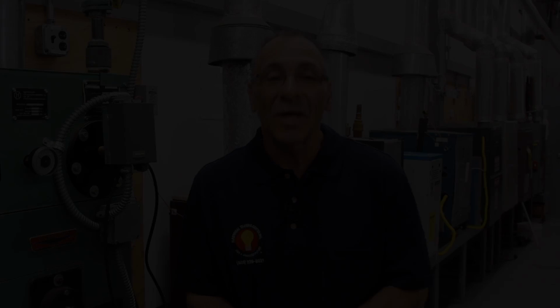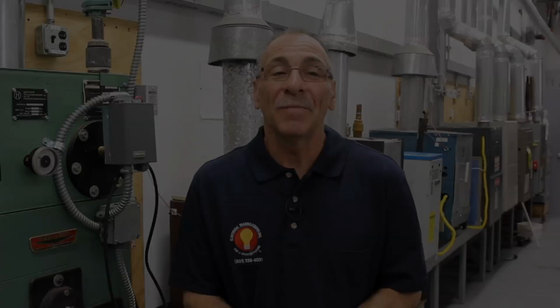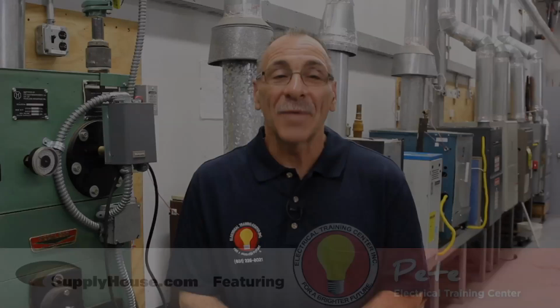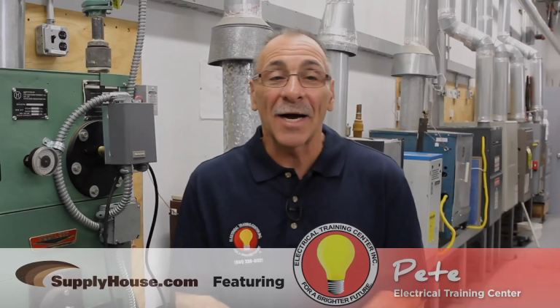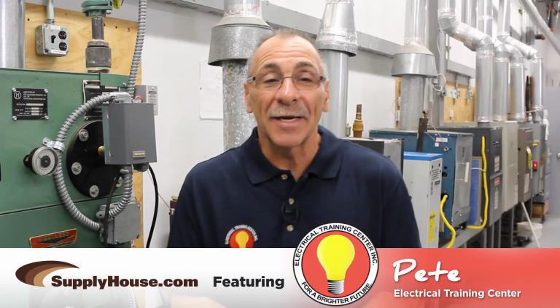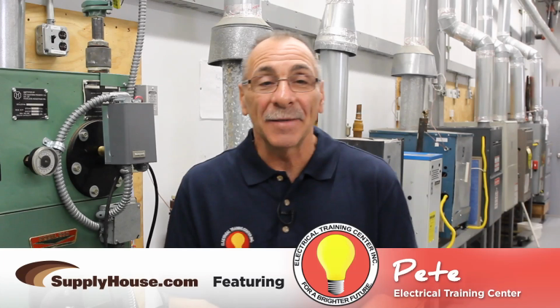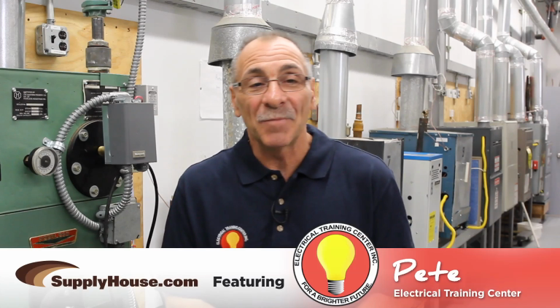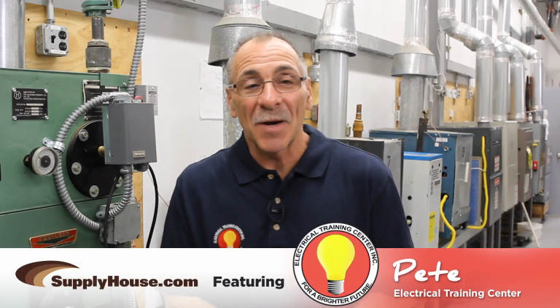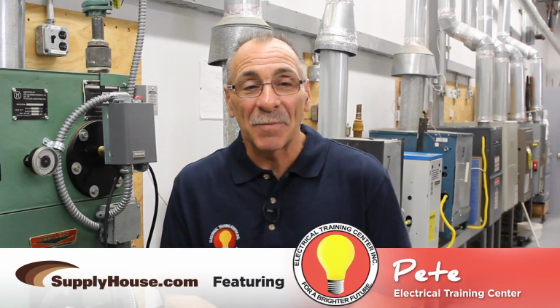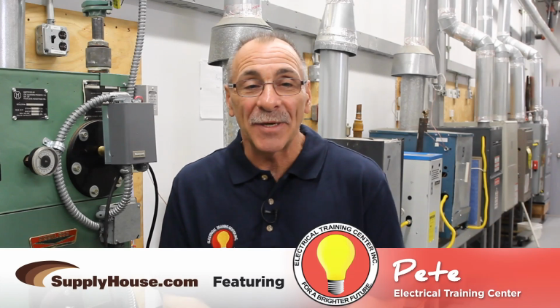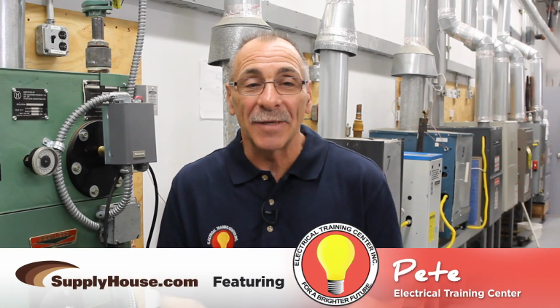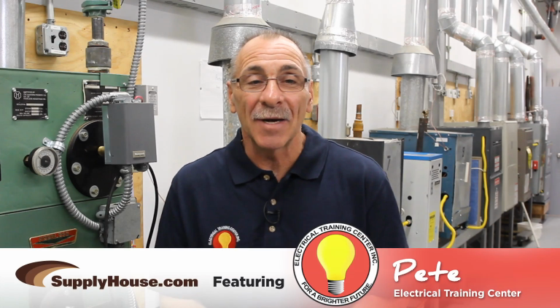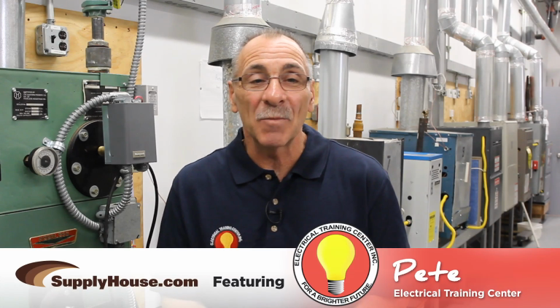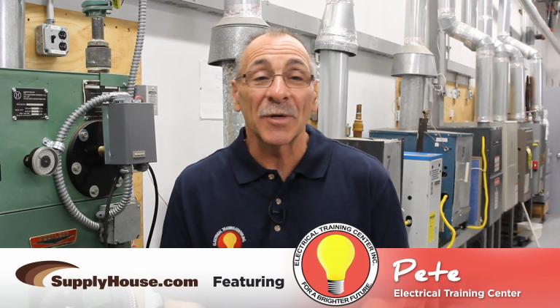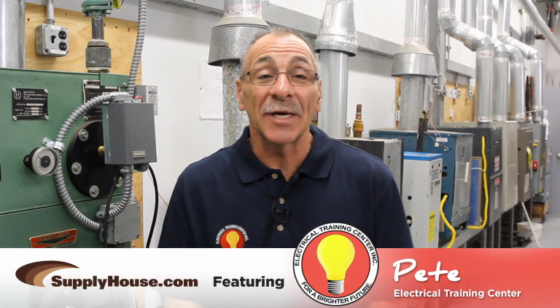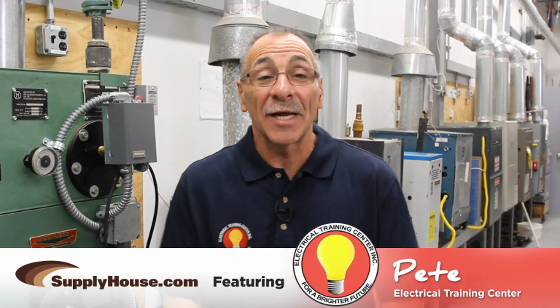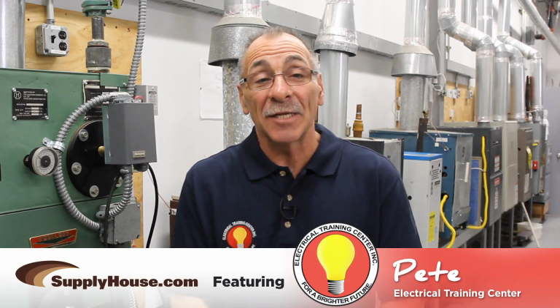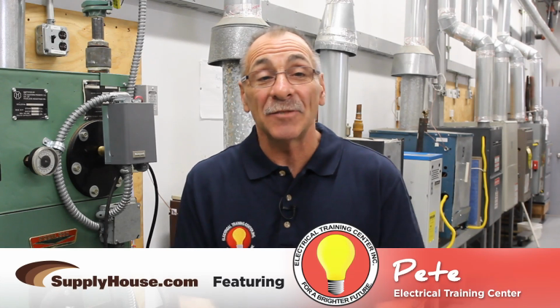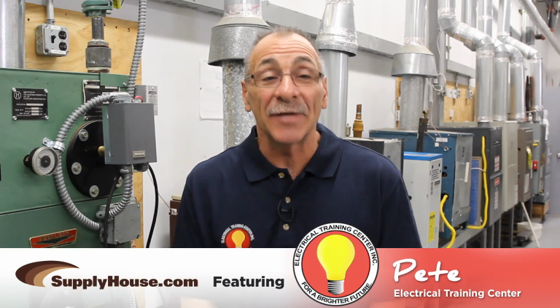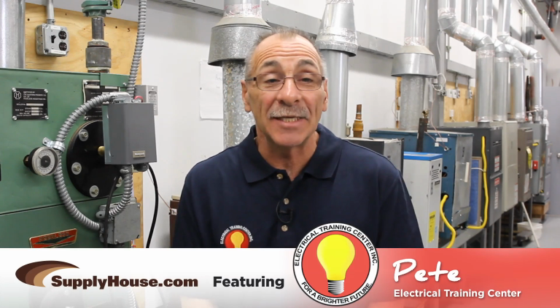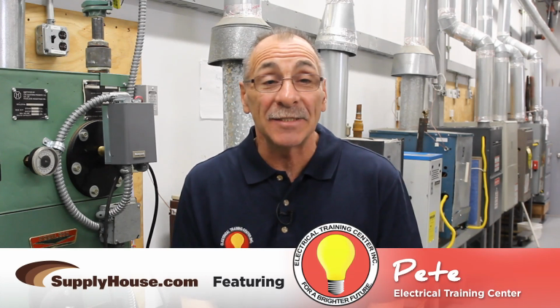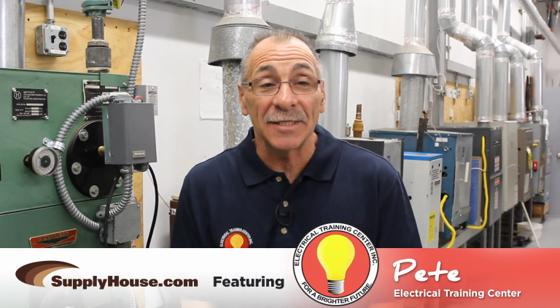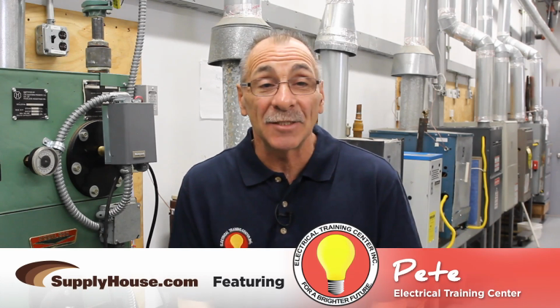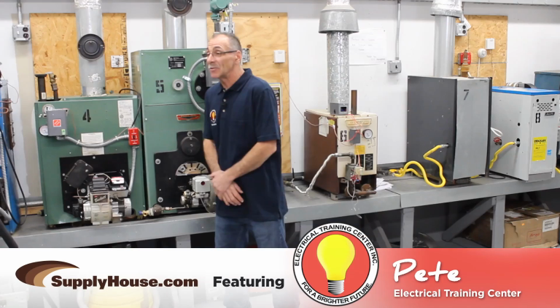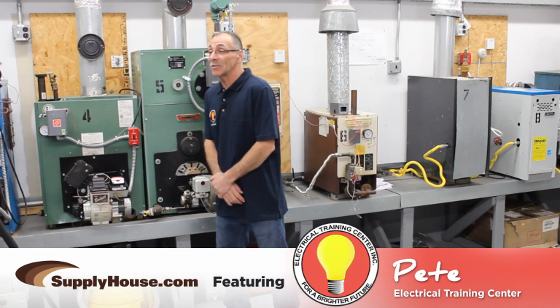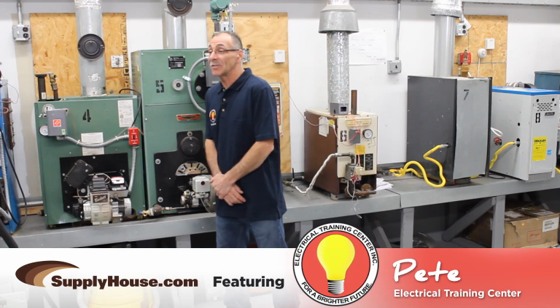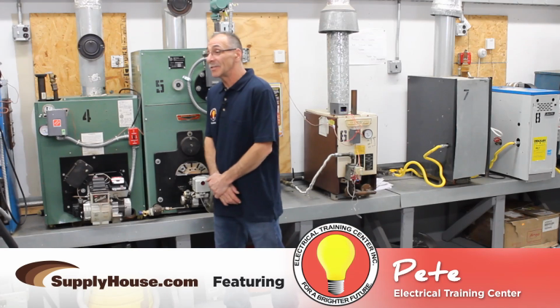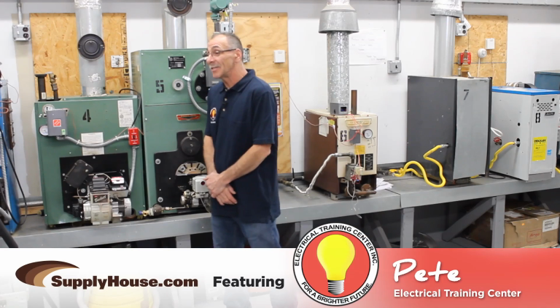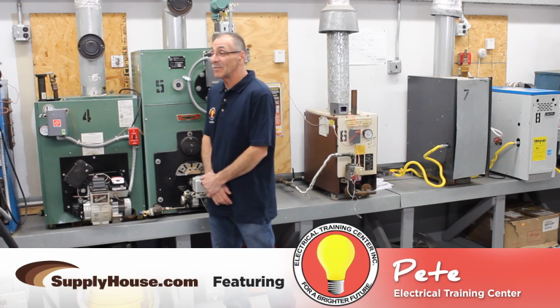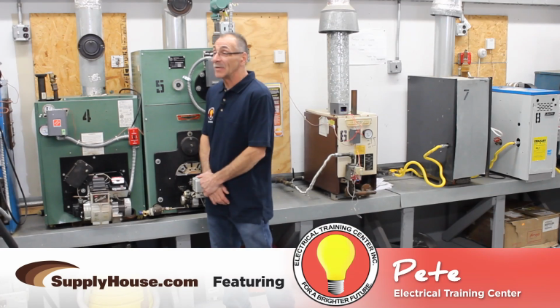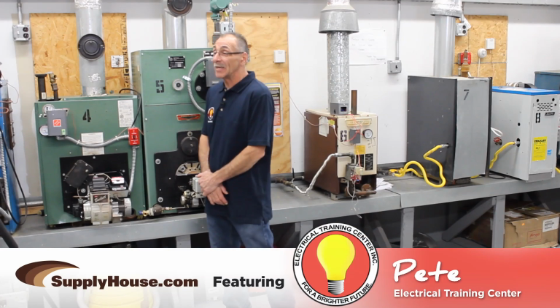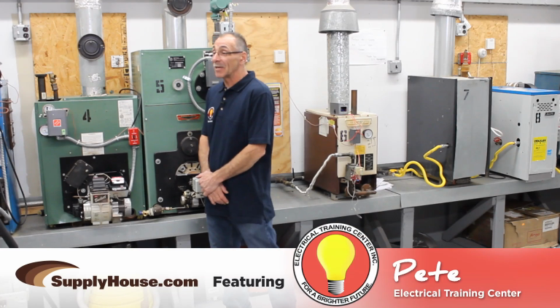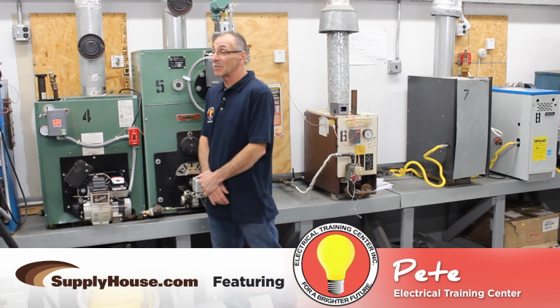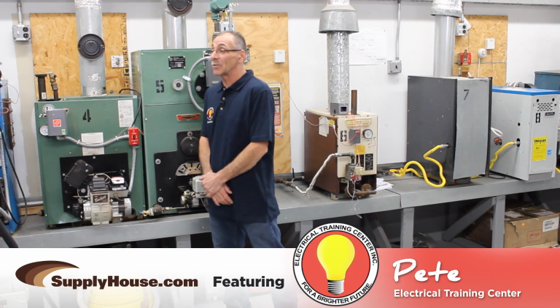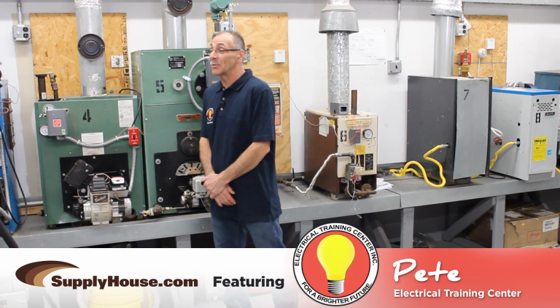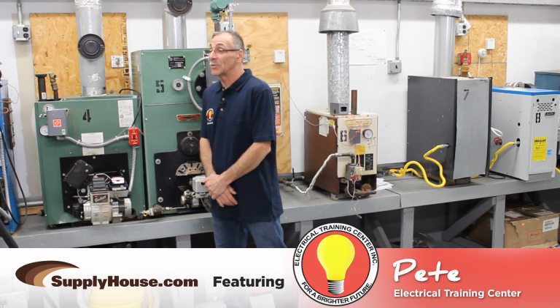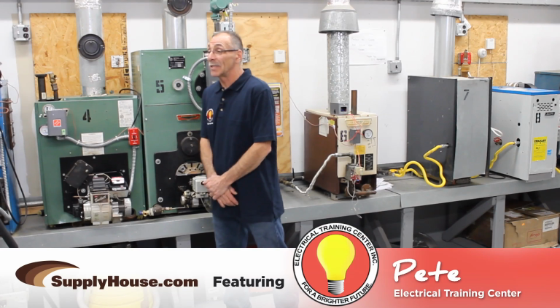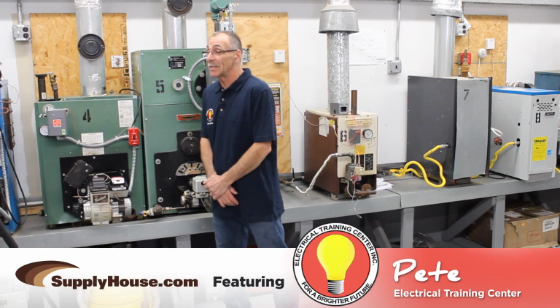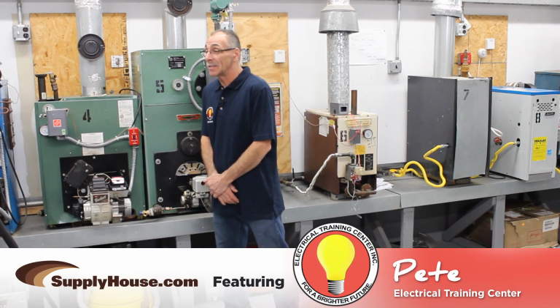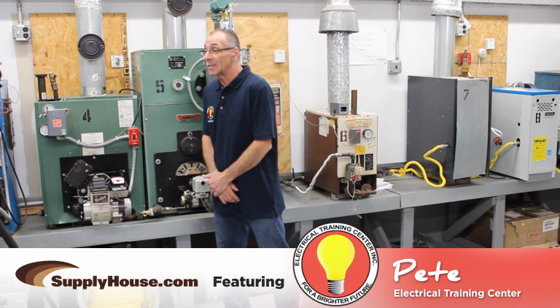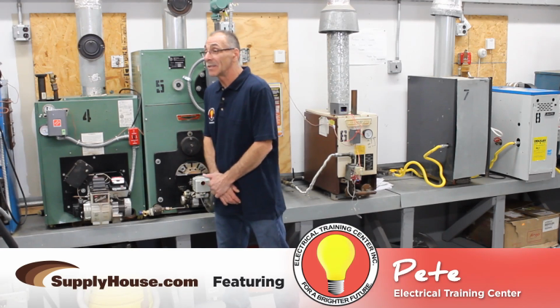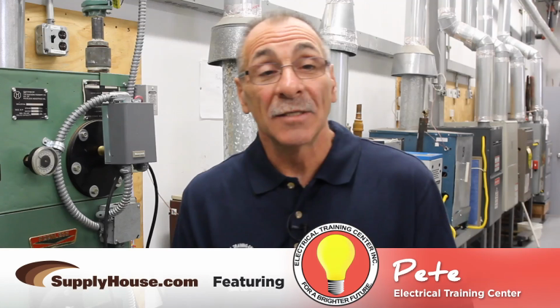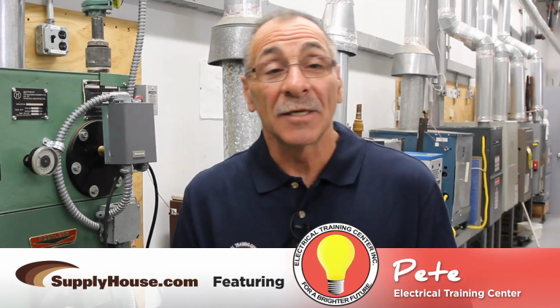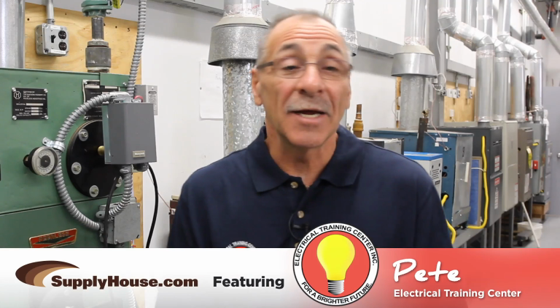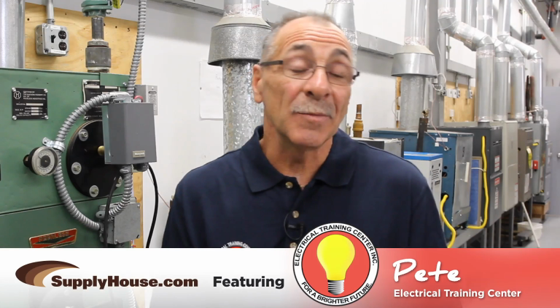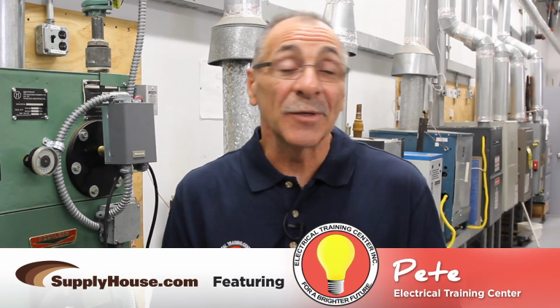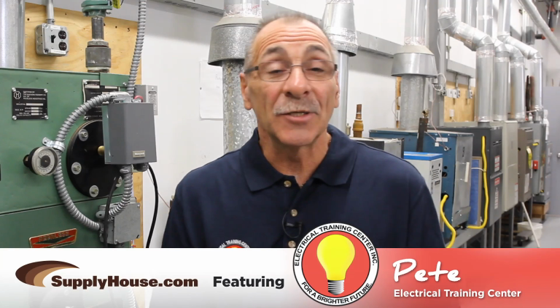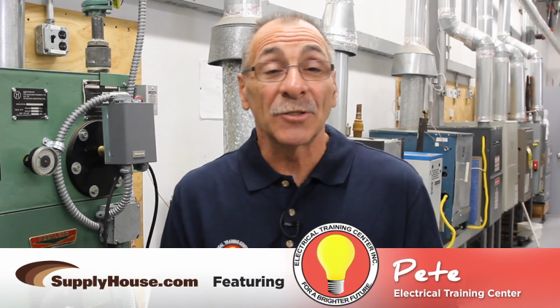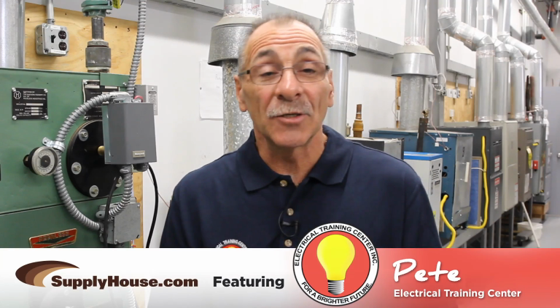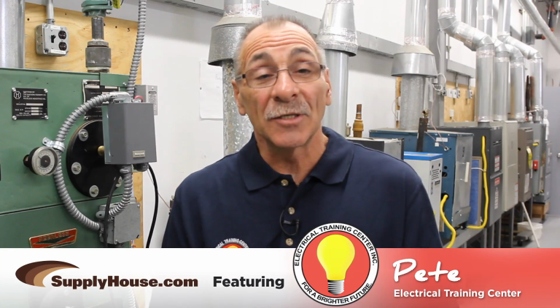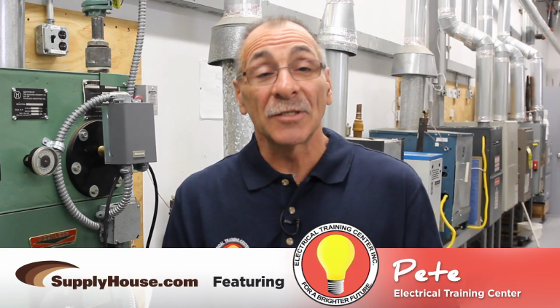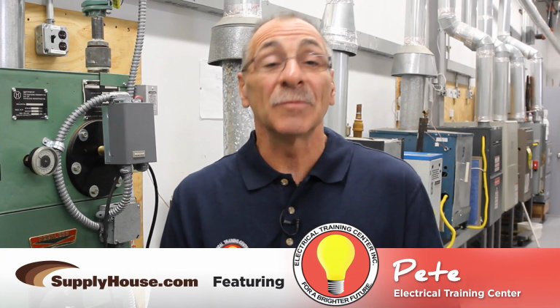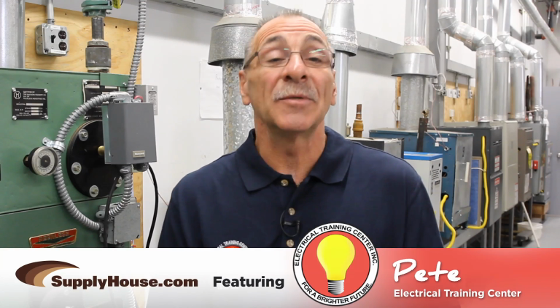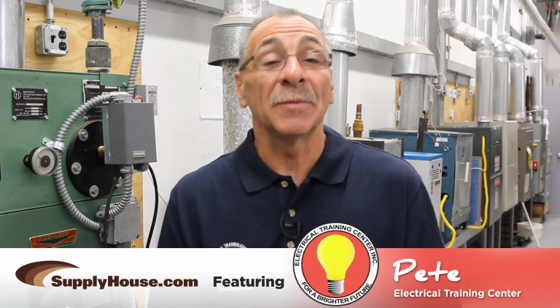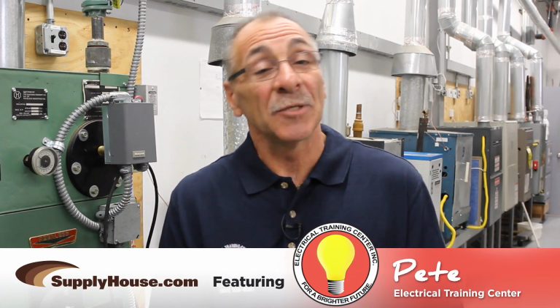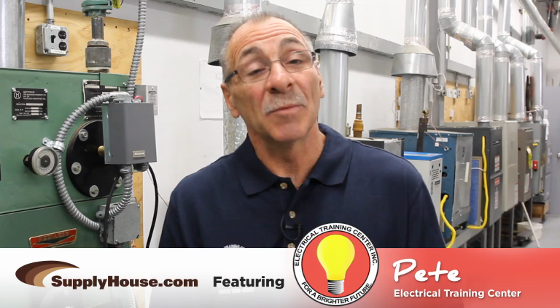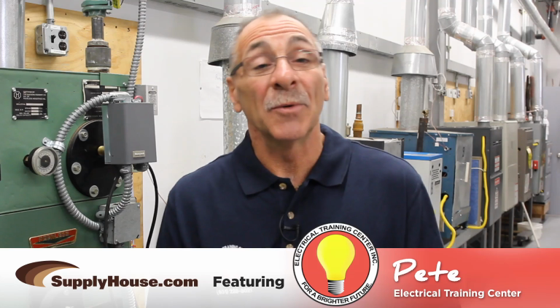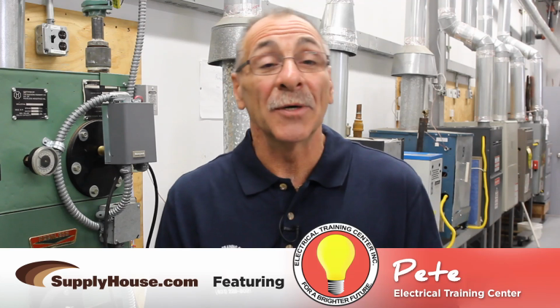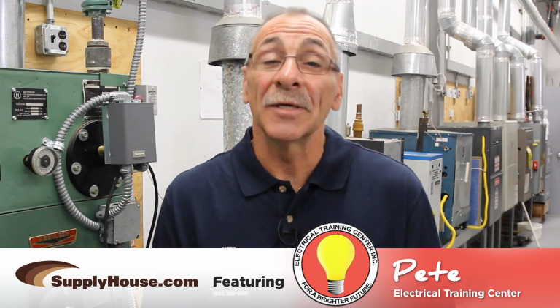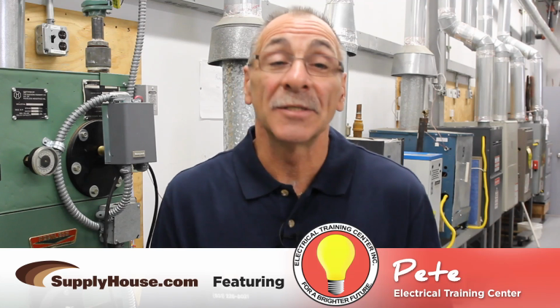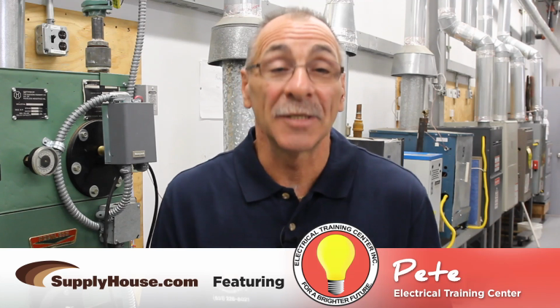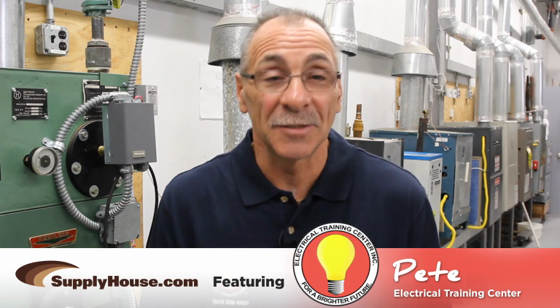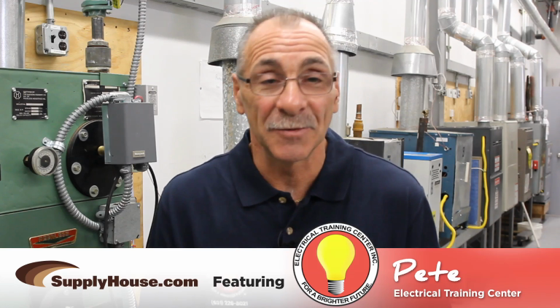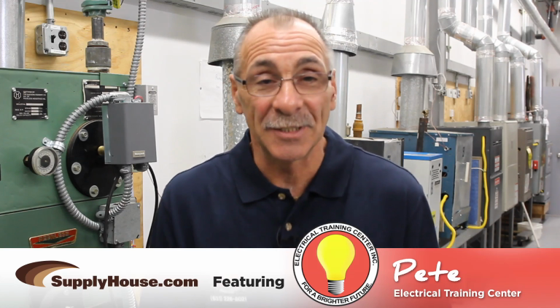Hi, I'm Pete. I'm one of the HVAC instructors here for the Electrical Training Center. Today I'm going to show you some tips on boiler accessories.